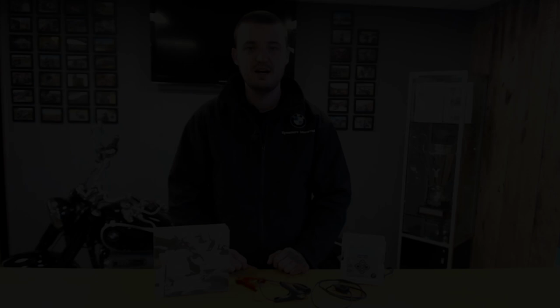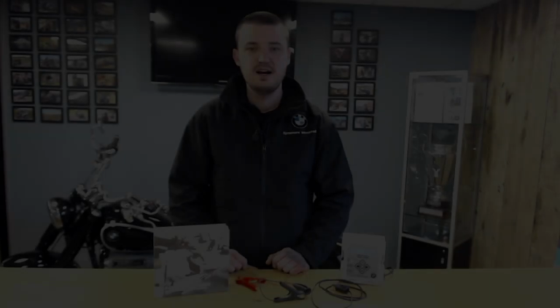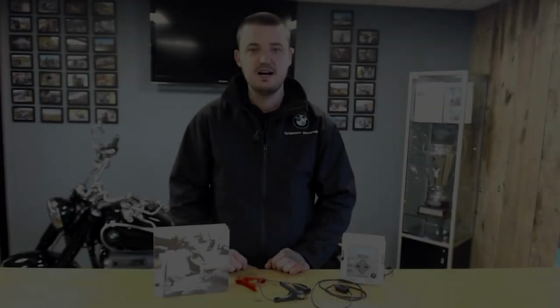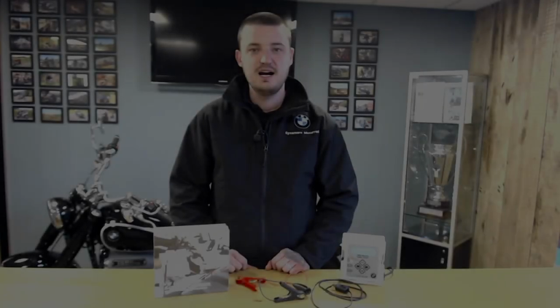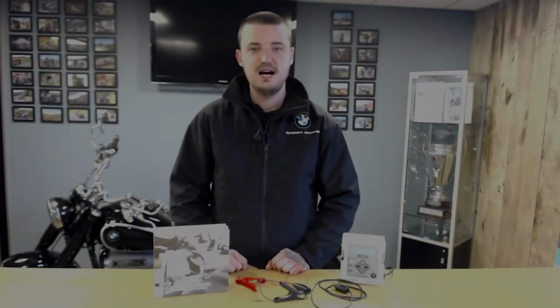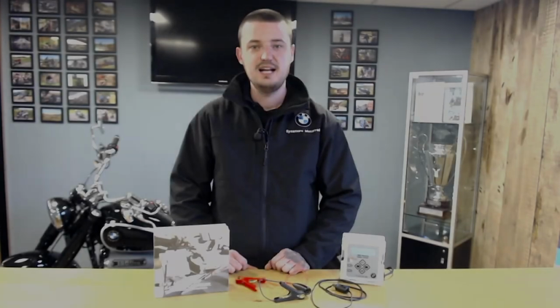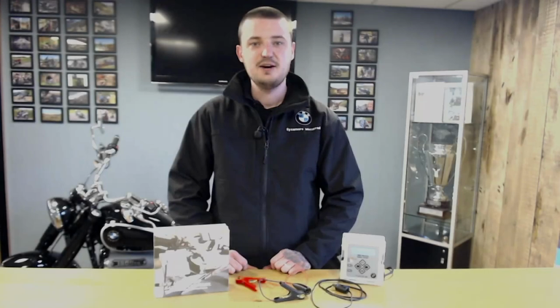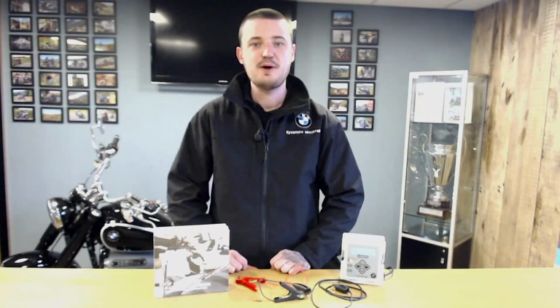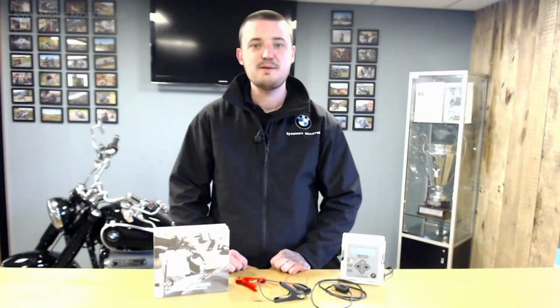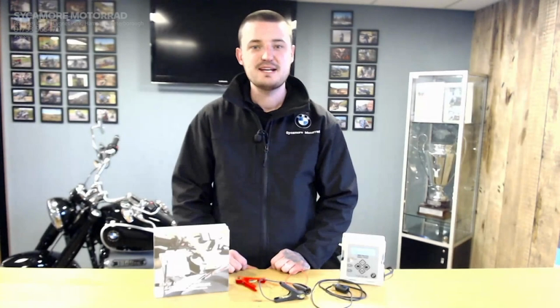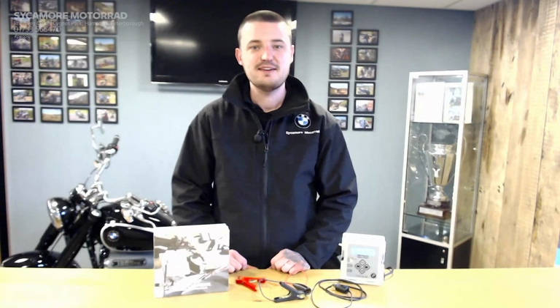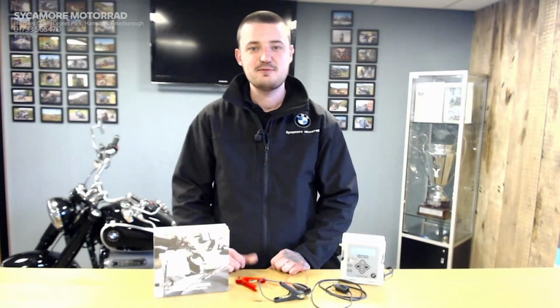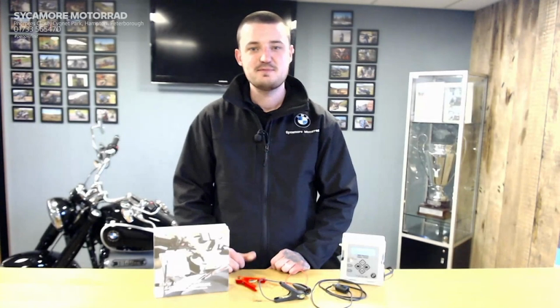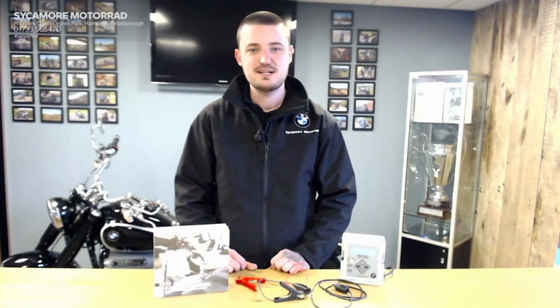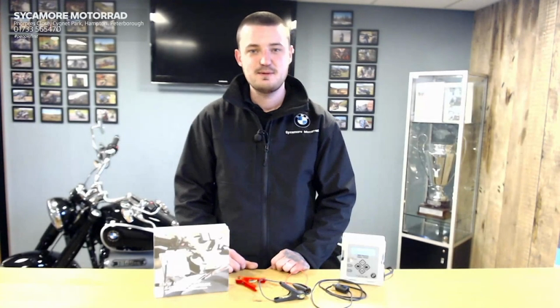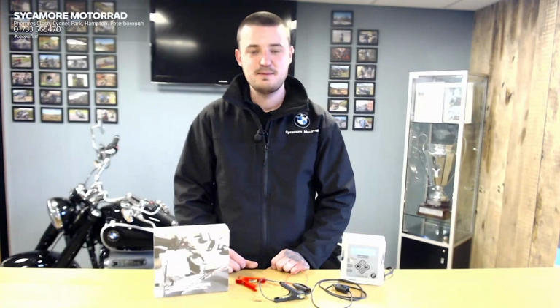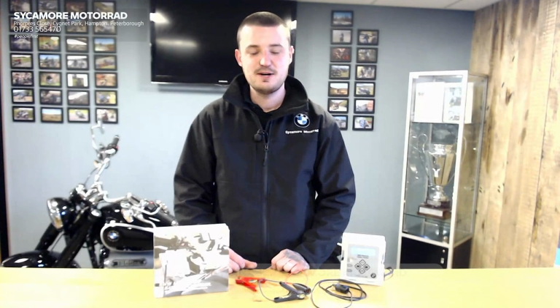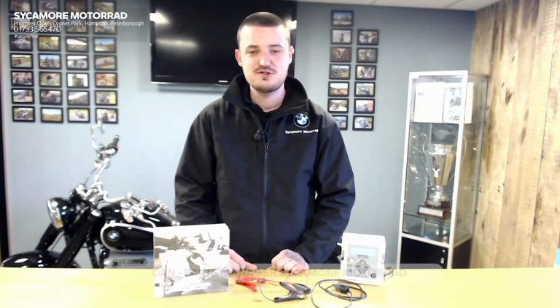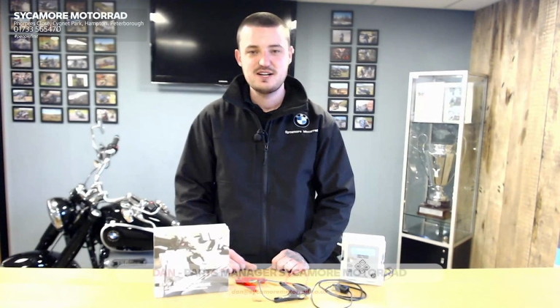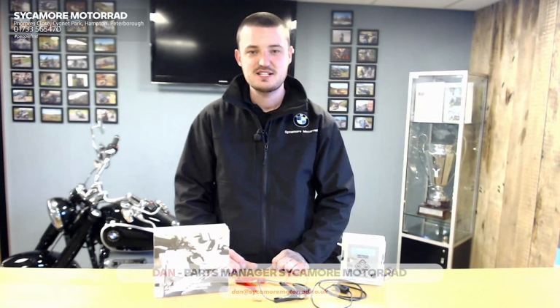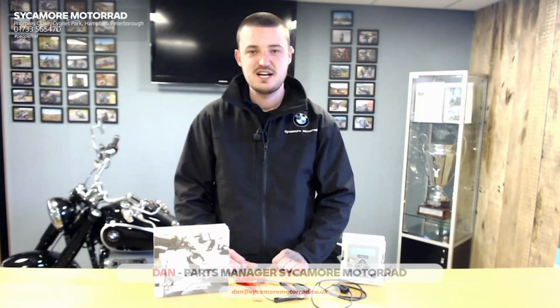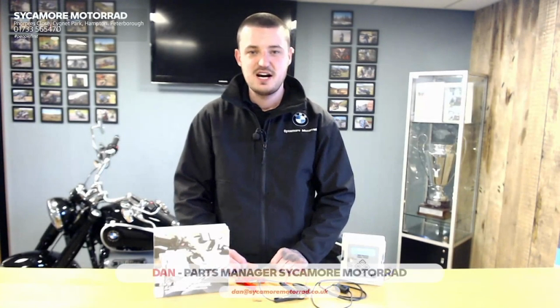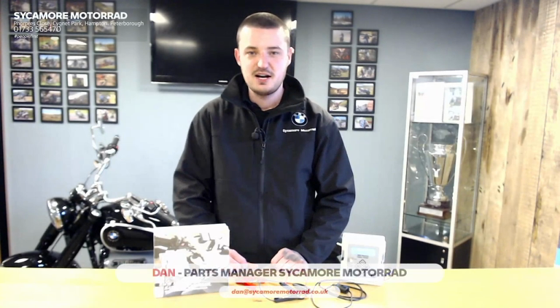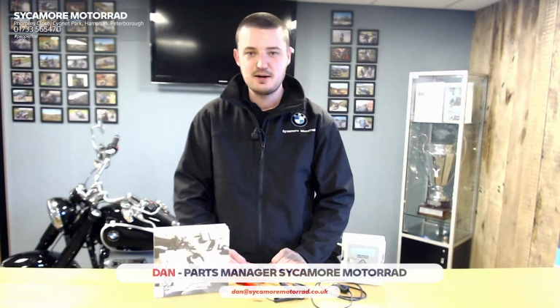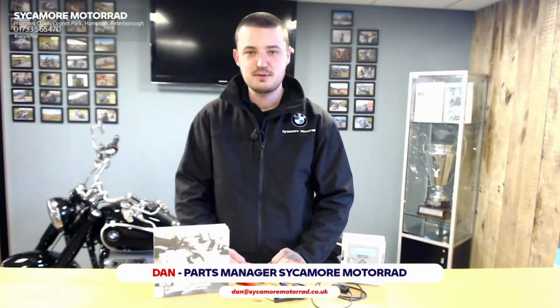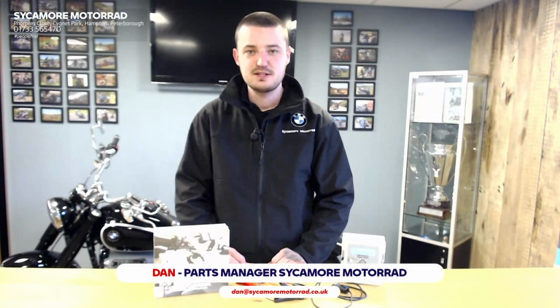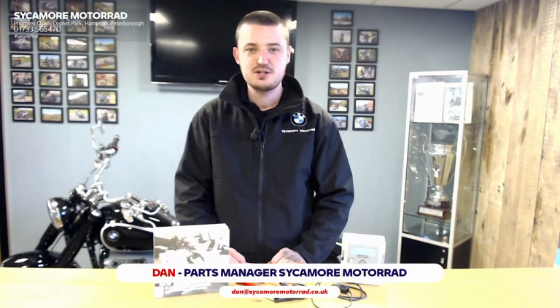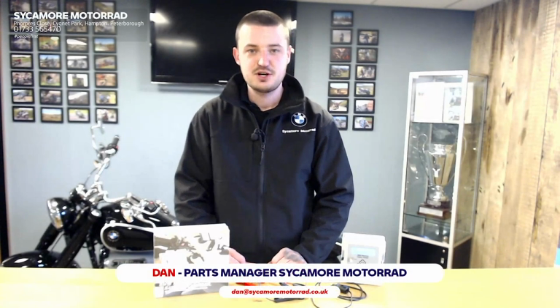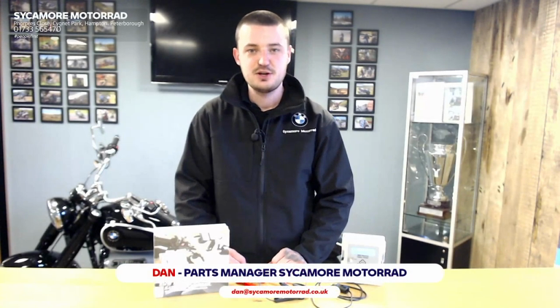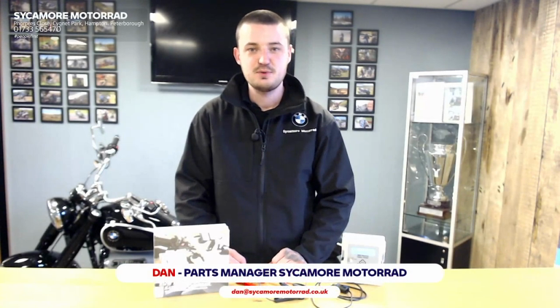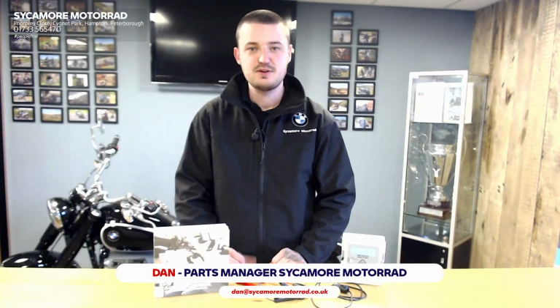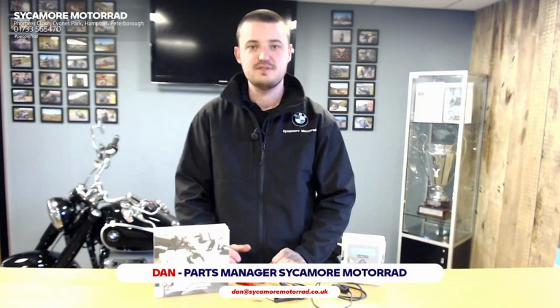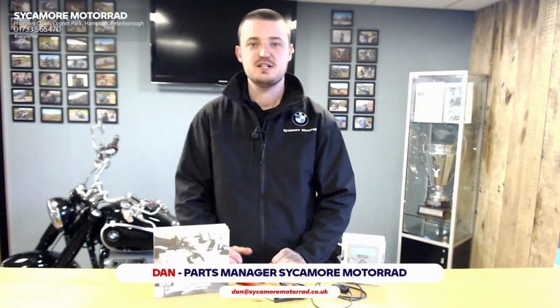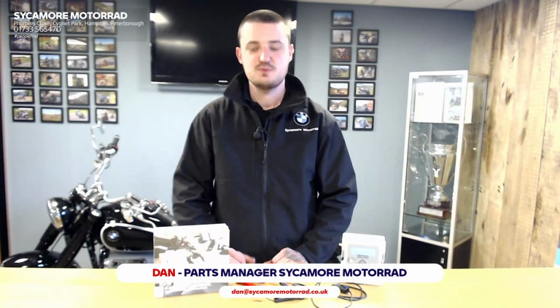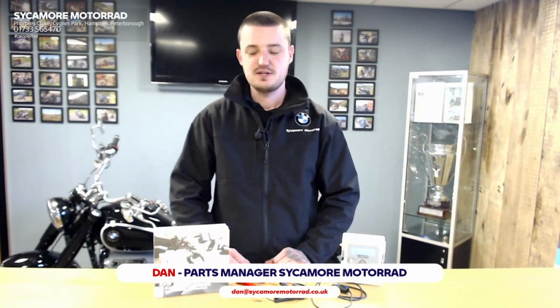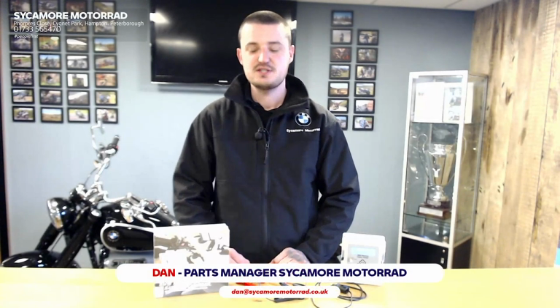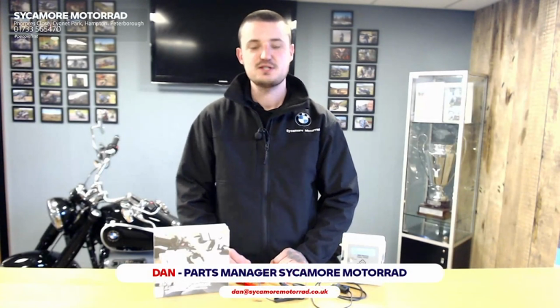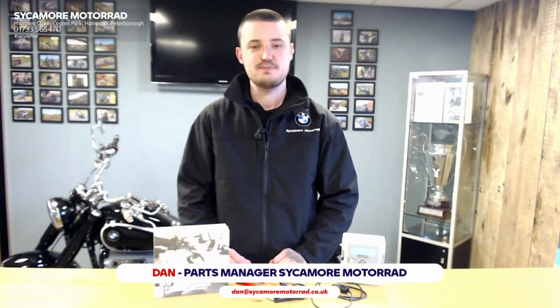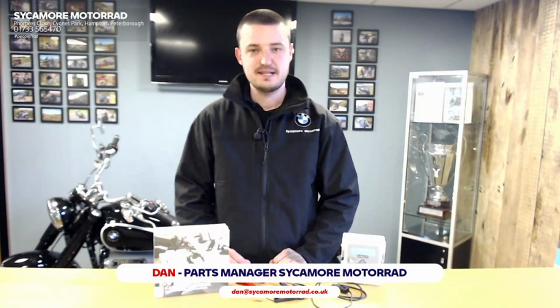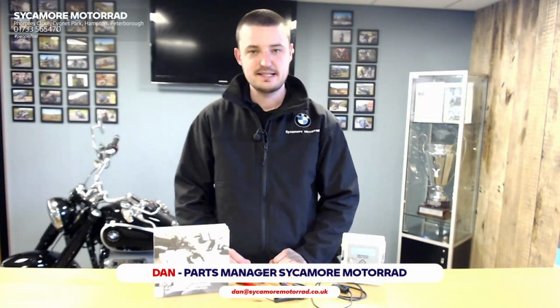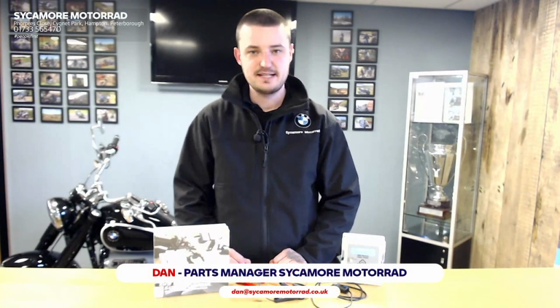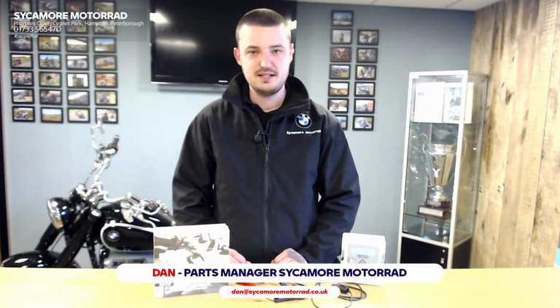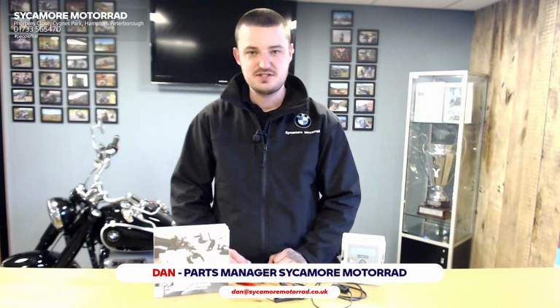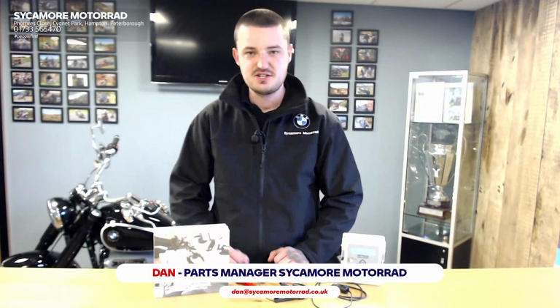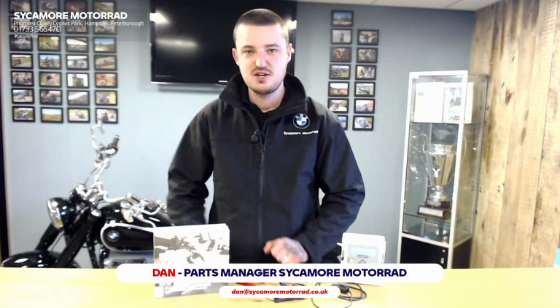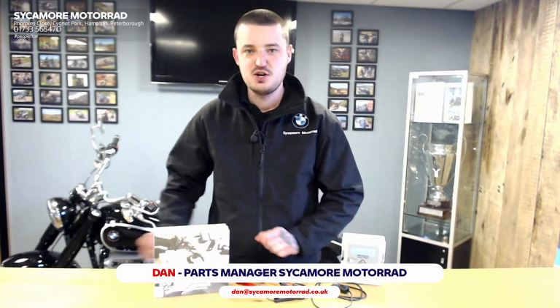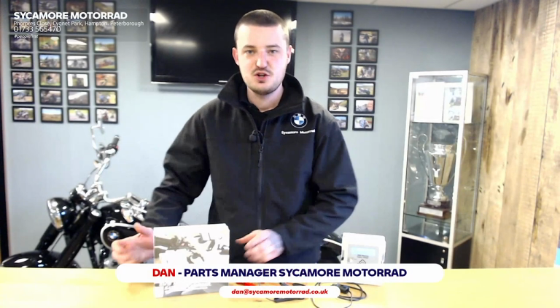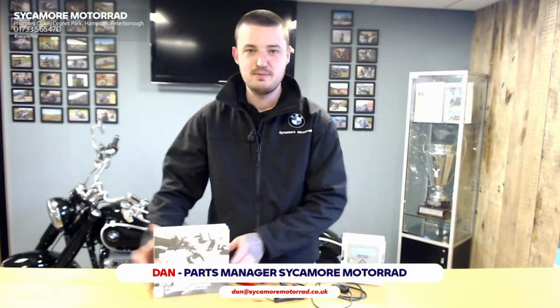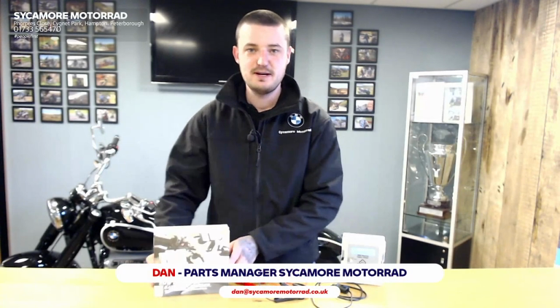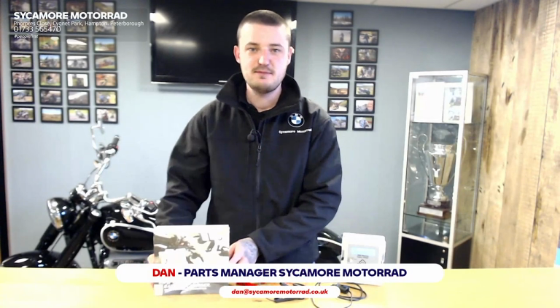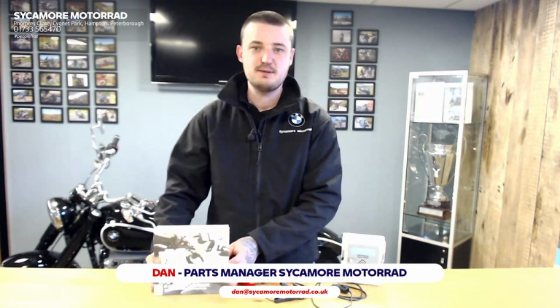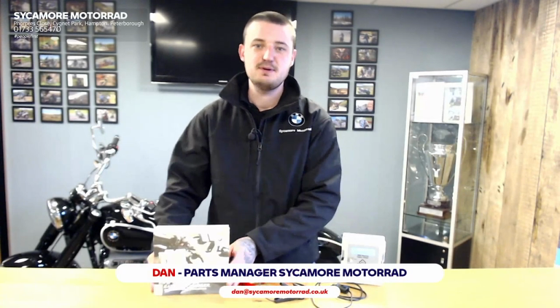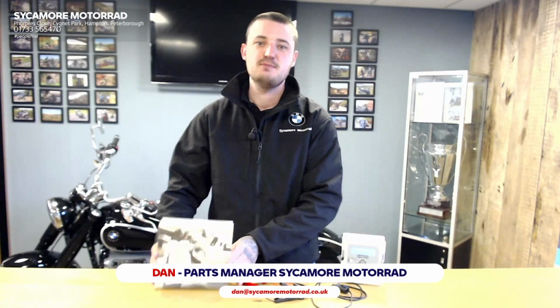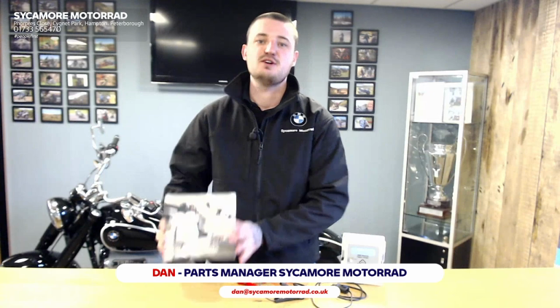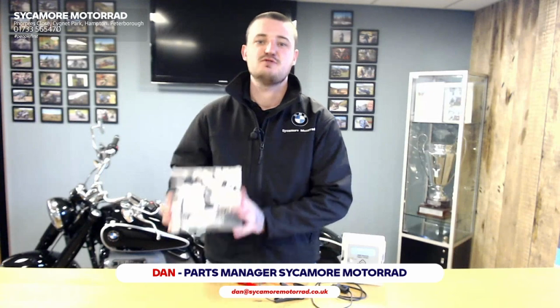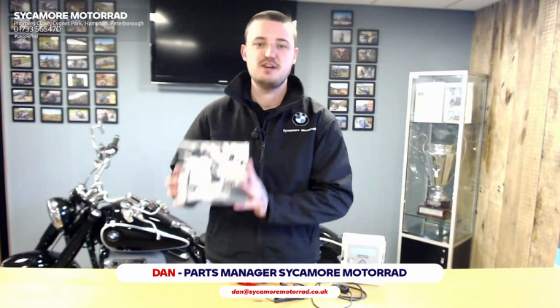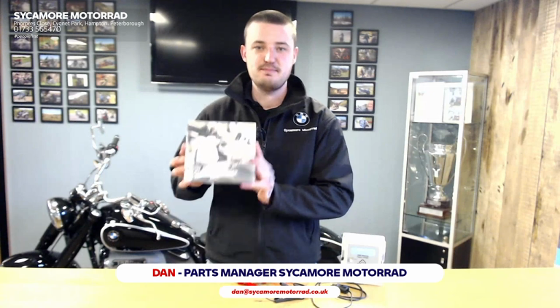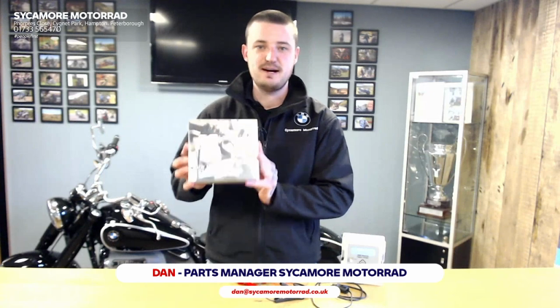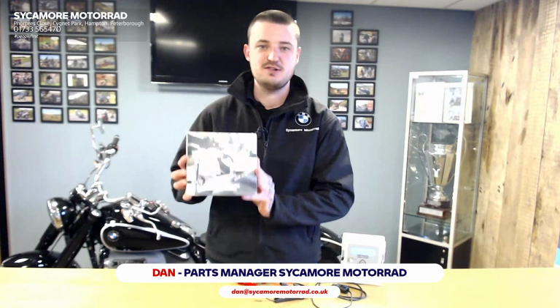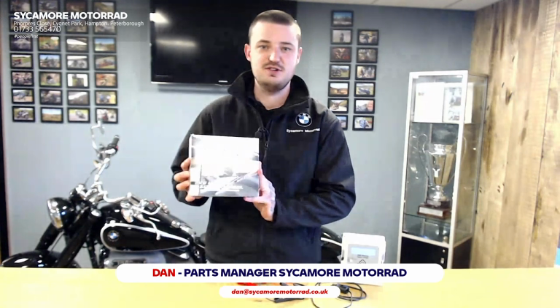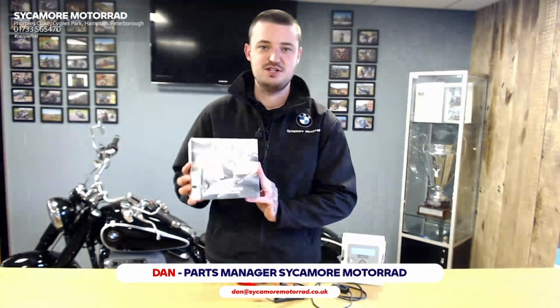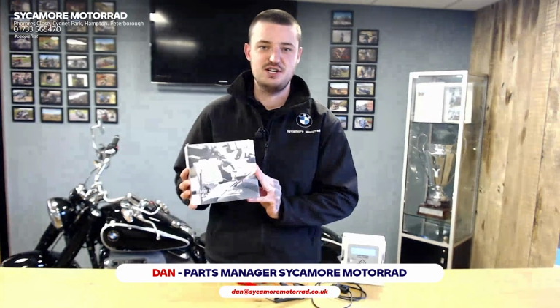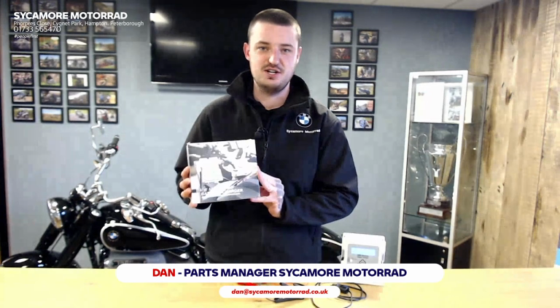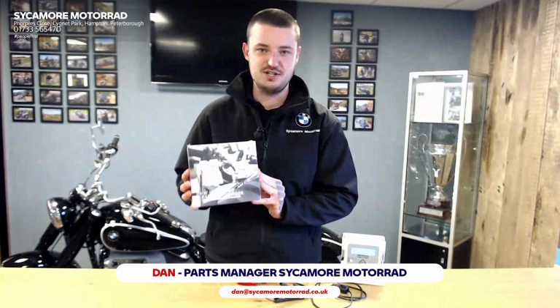Hello, I'm Dan from Sycamore Motorrad and I'm going to show you one of this winter's biggest sellers, the BMW Motorrad Battery Charger.